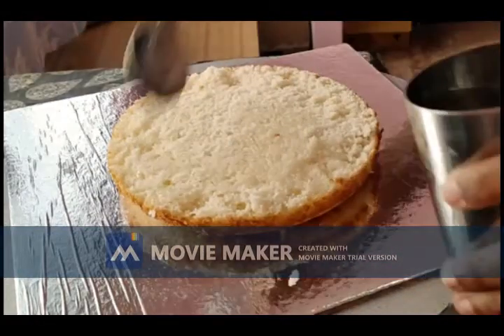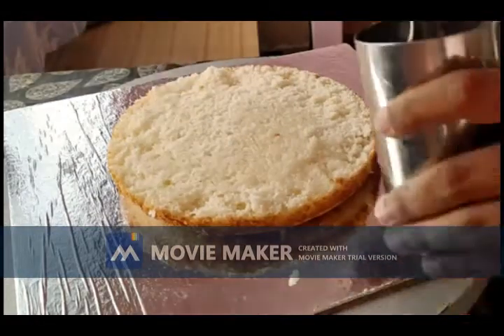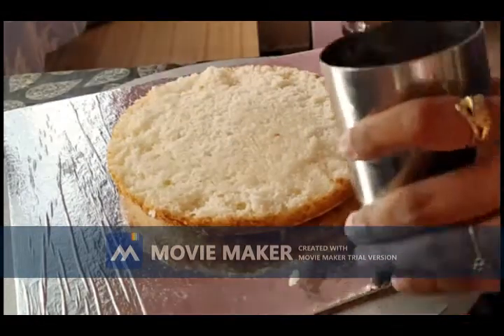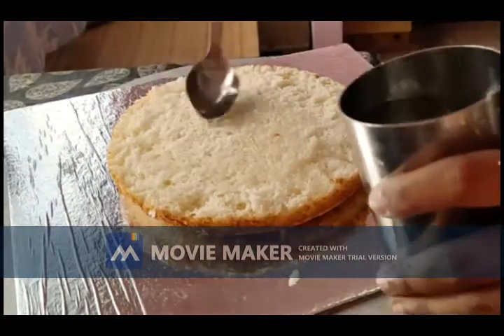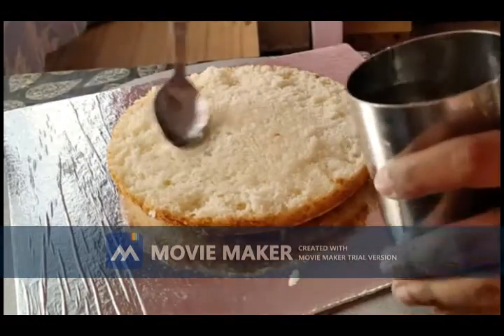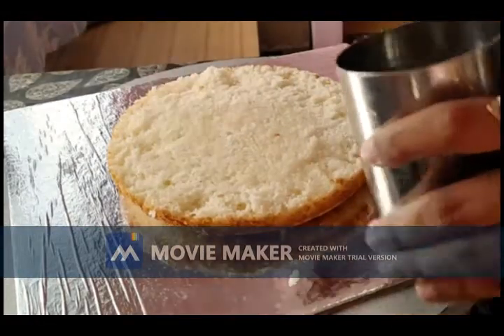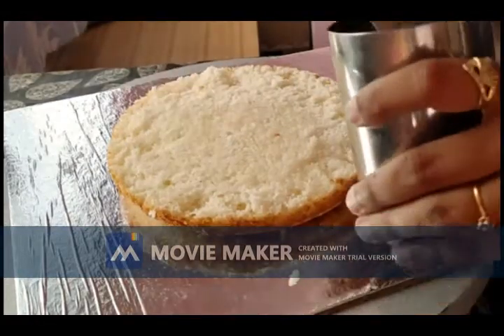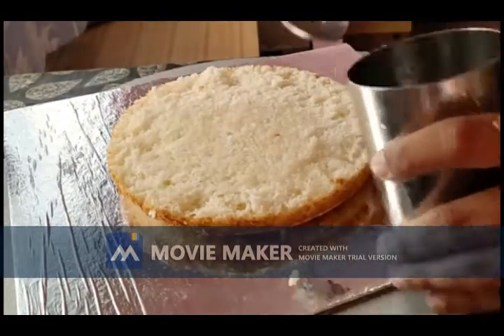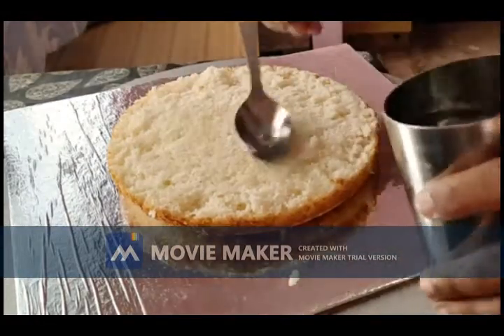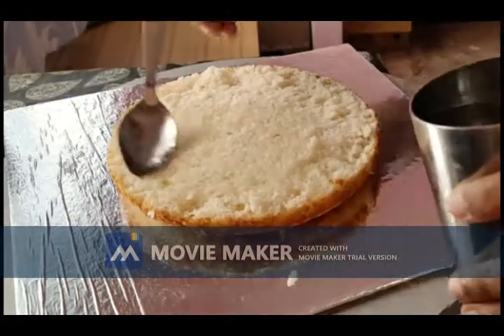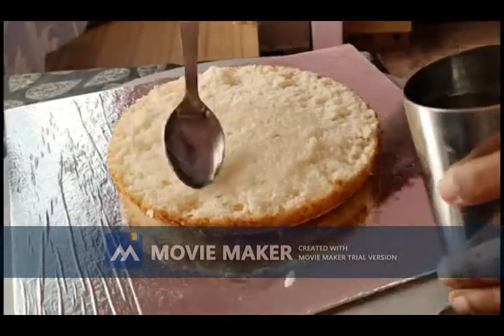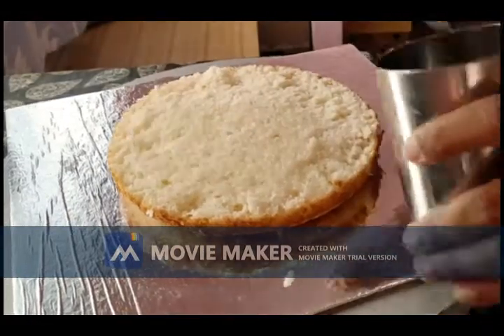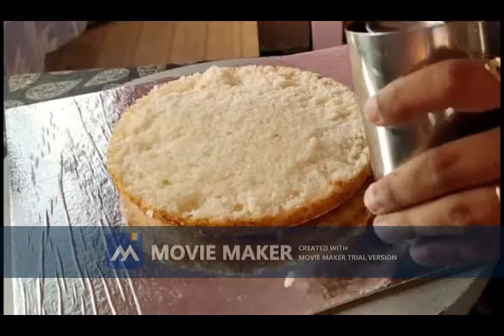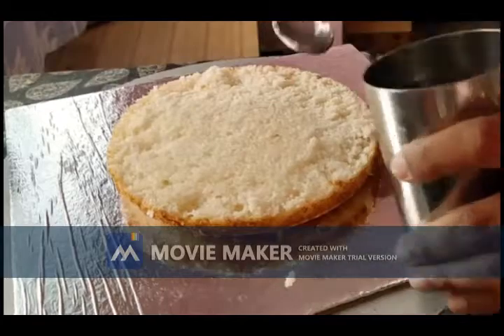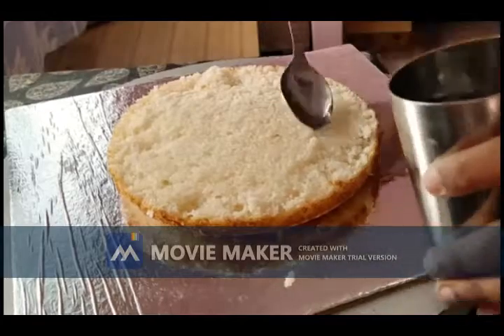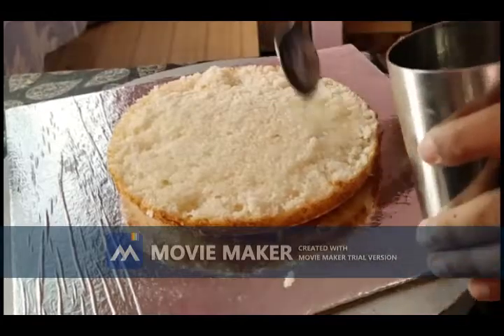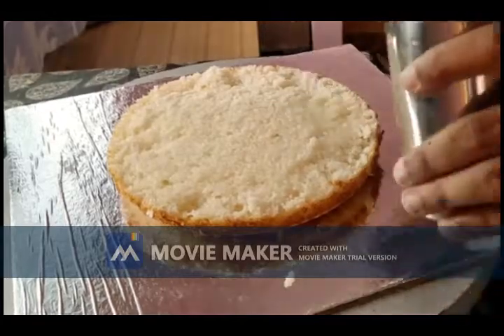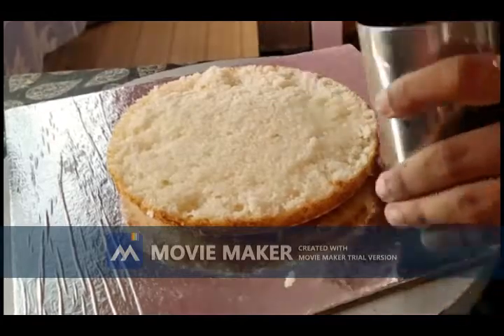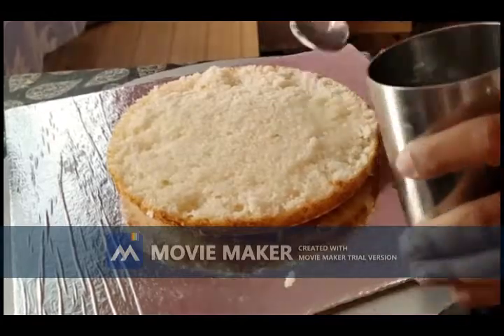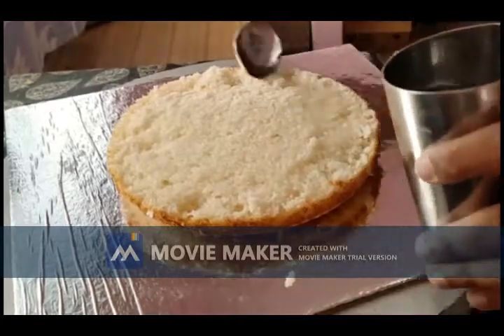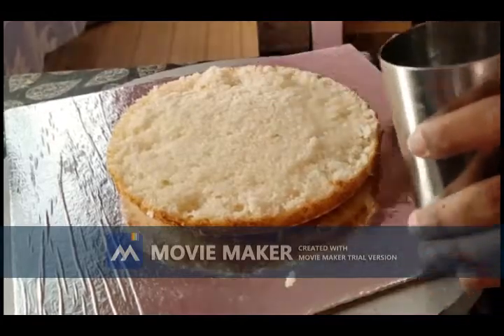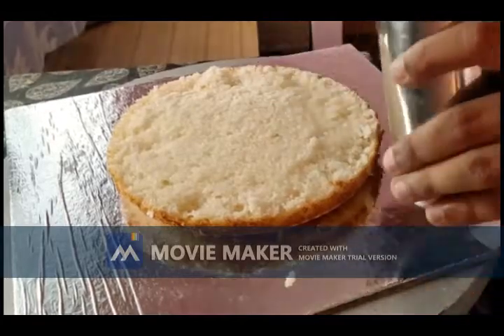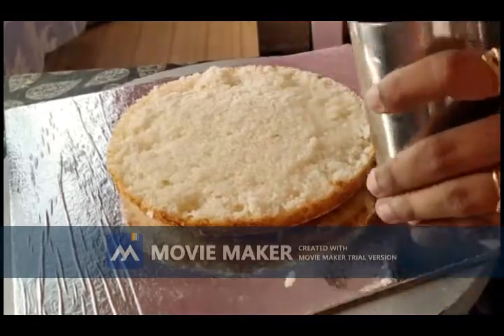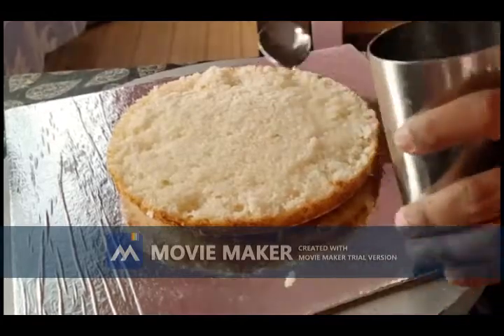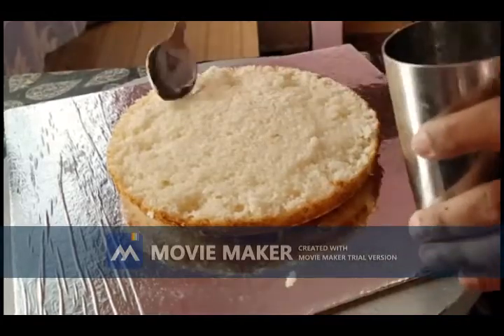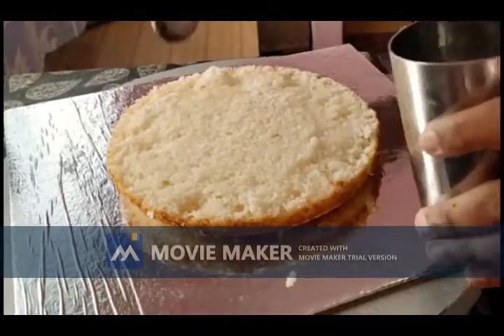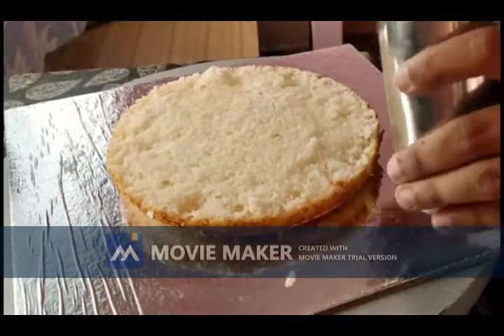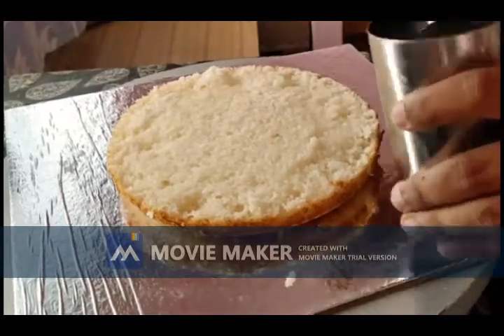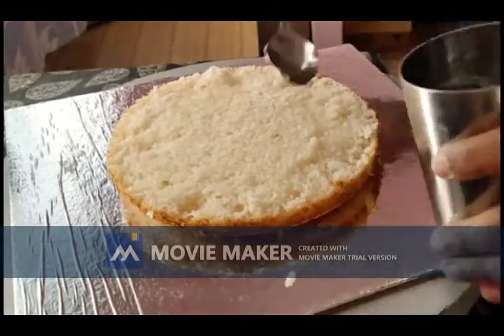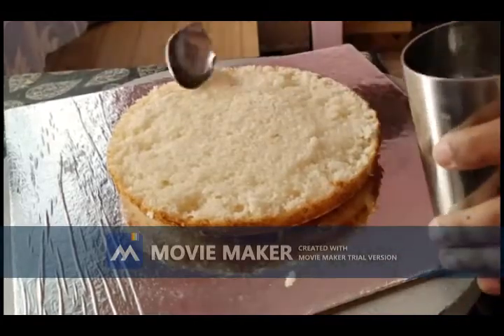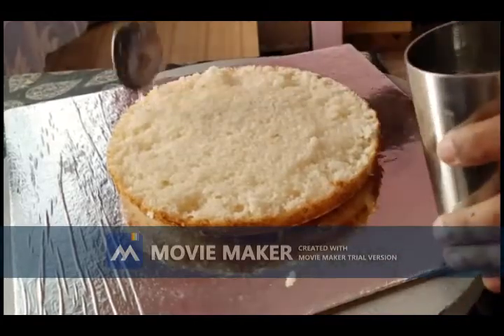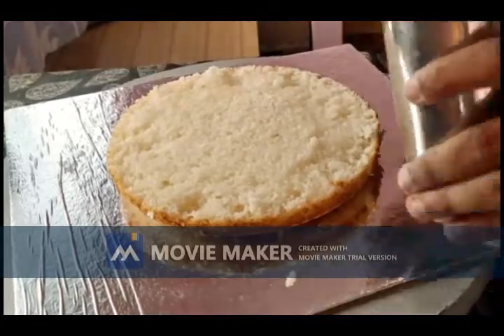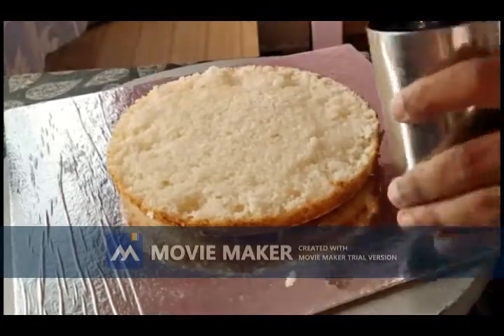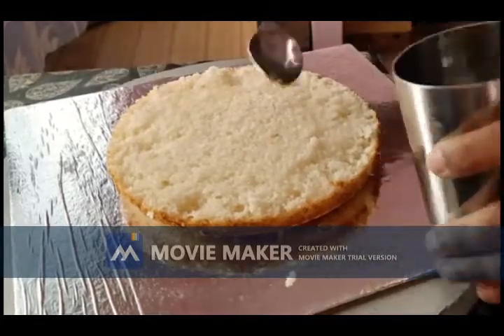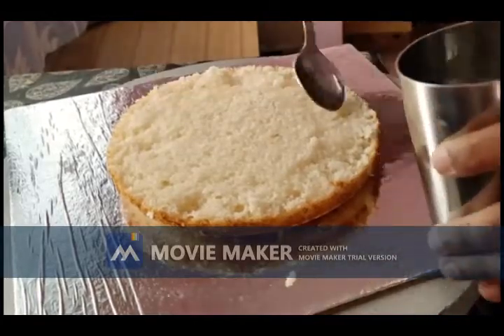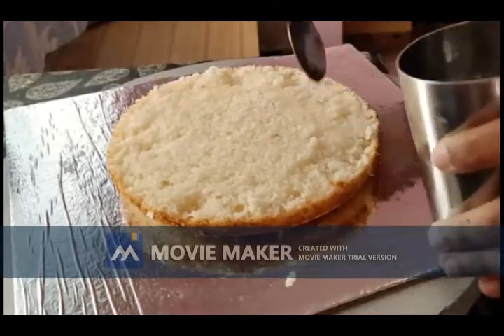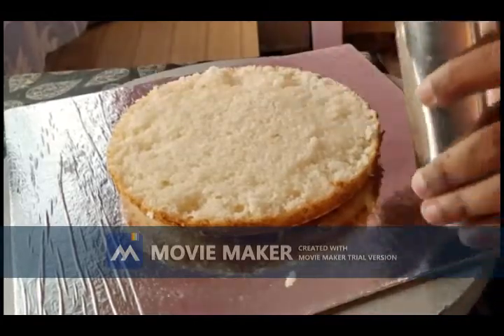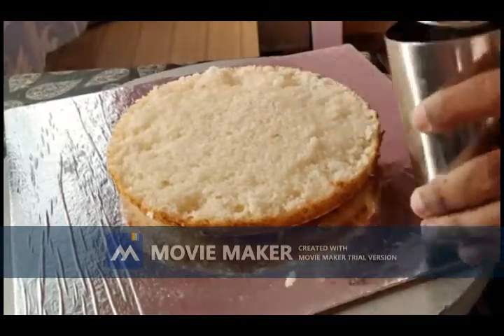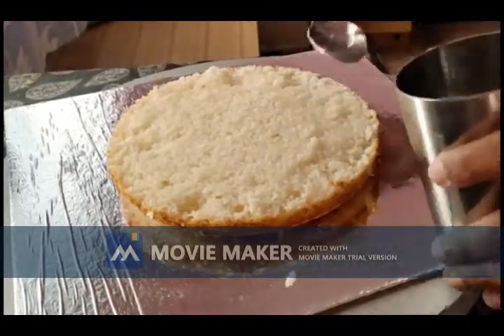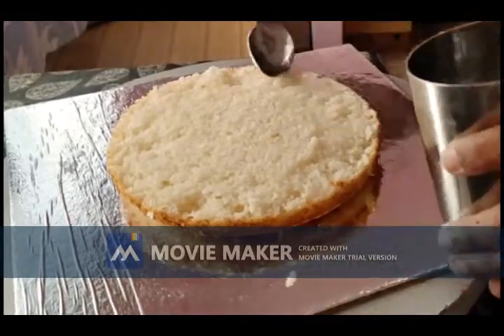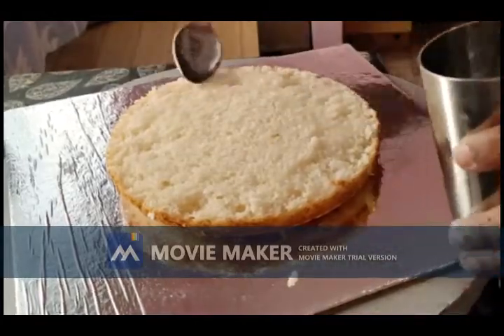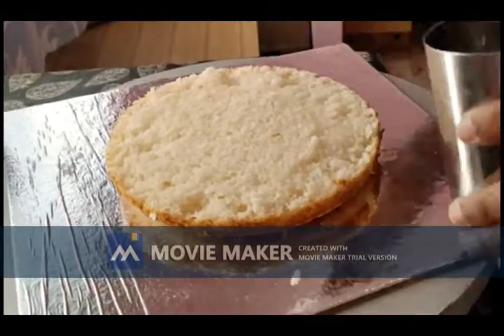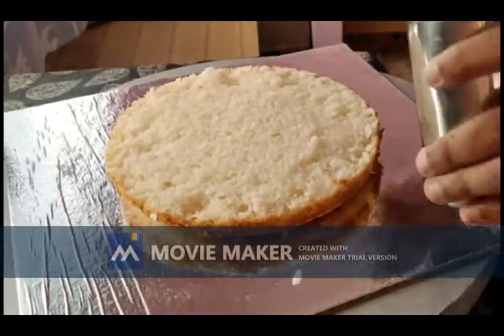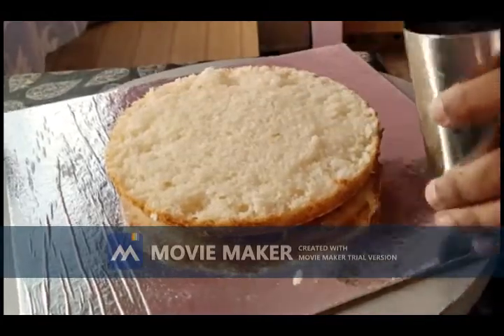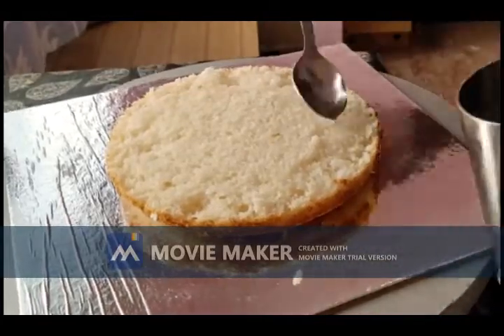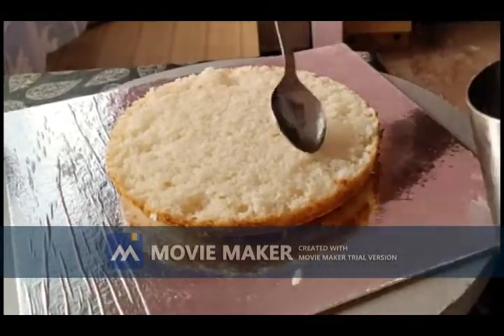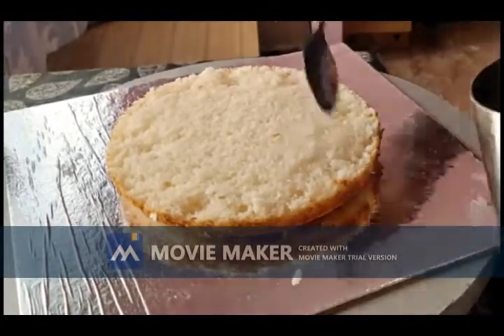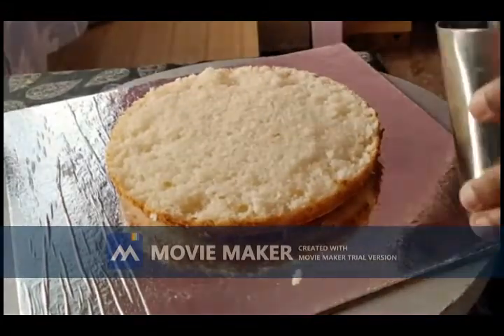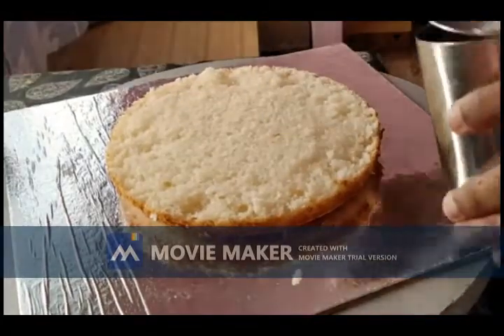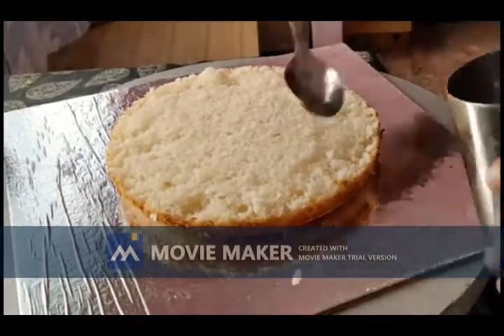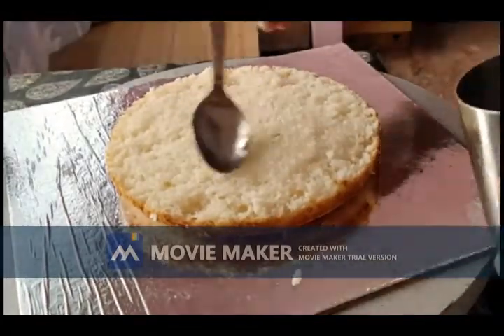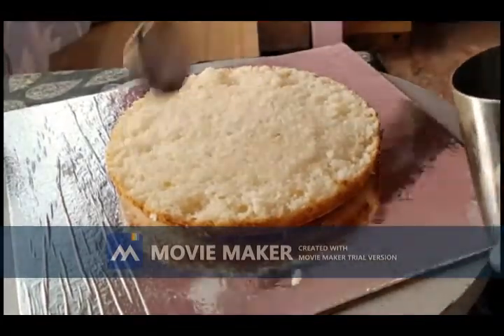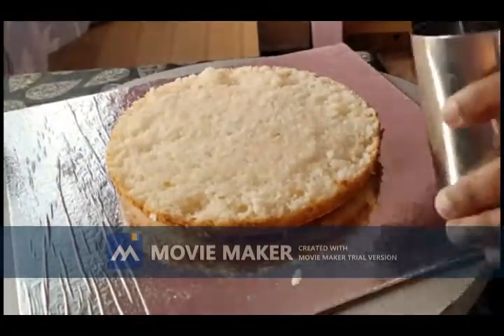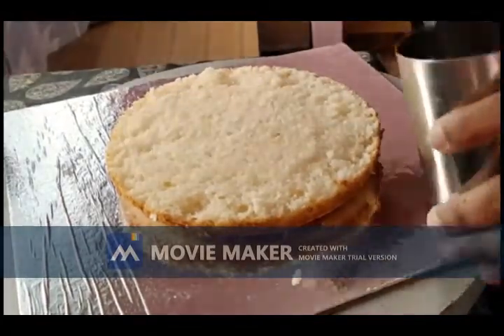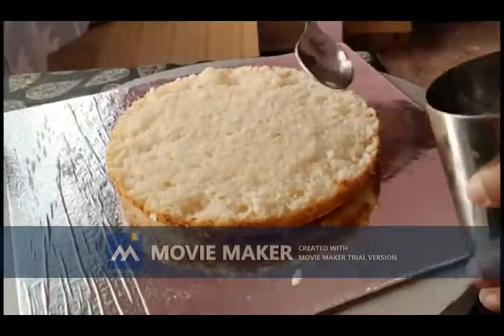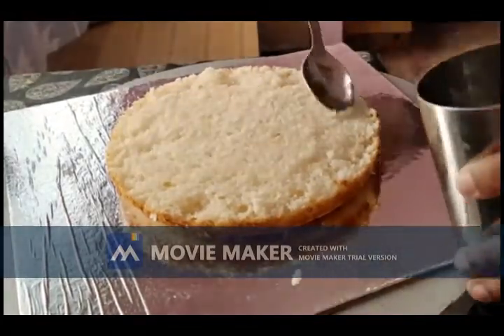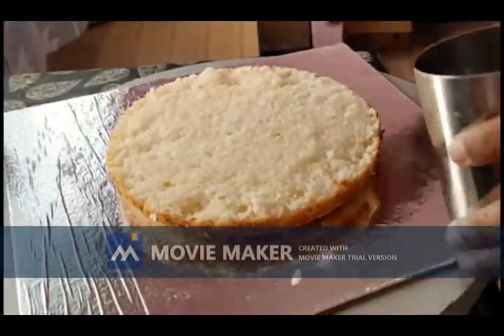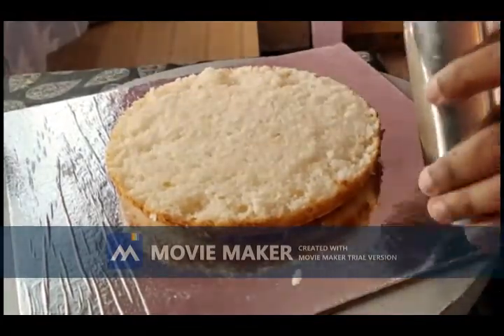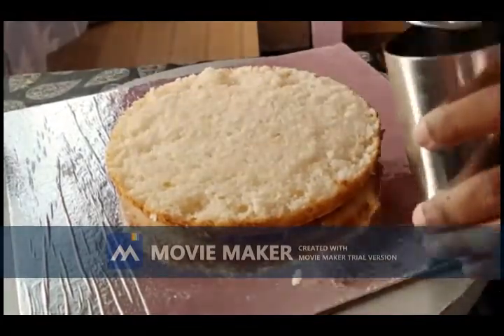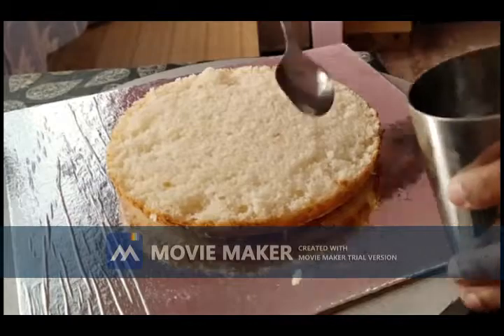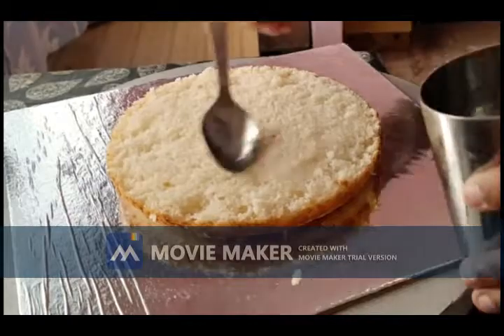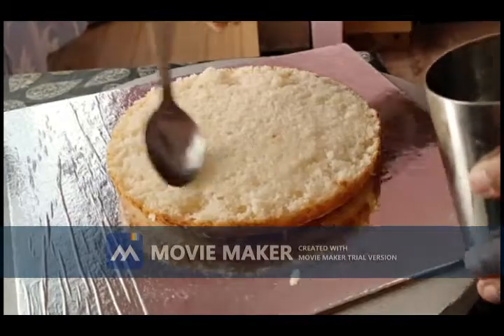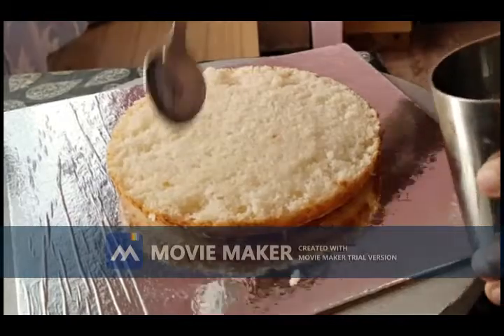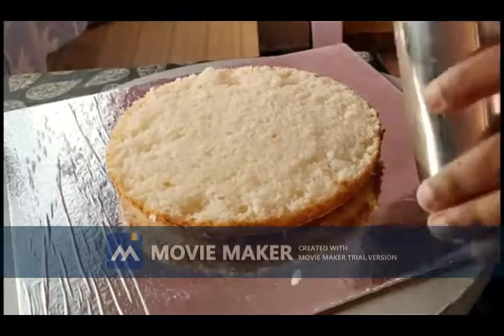So now let's start making the frosting for the cake. I am using a simple sugar syrup to soak my cake here.